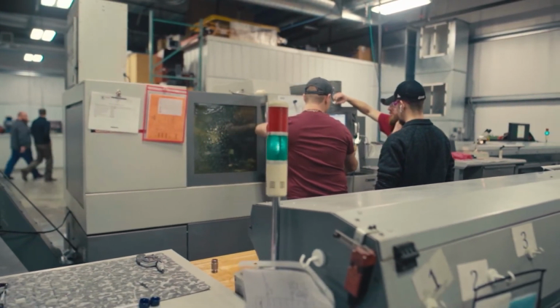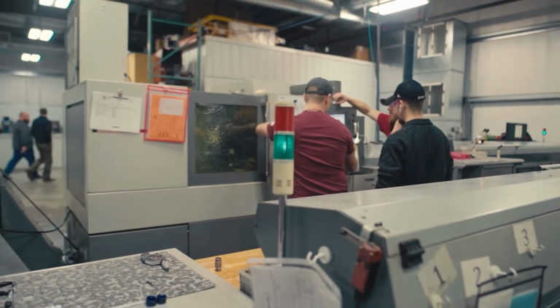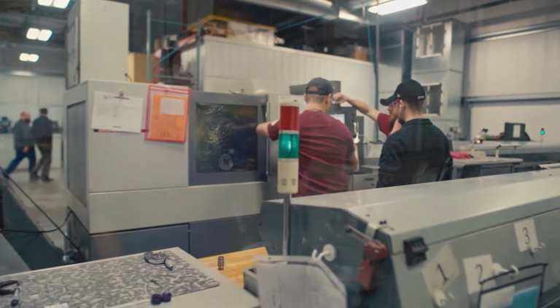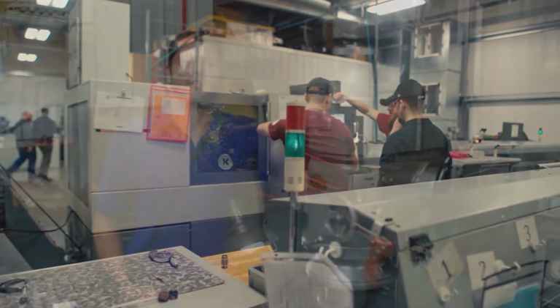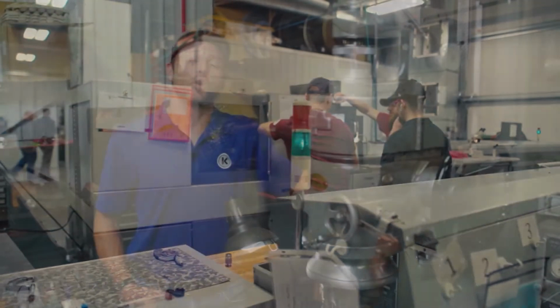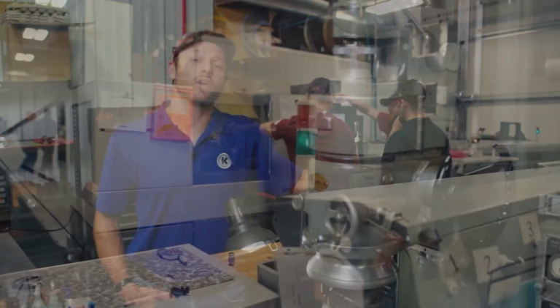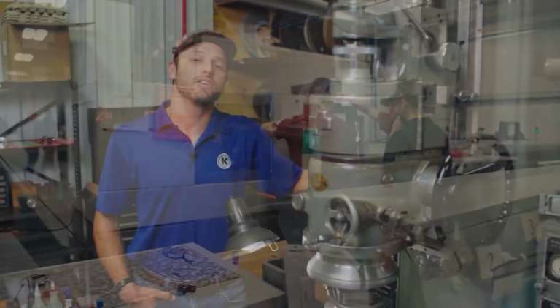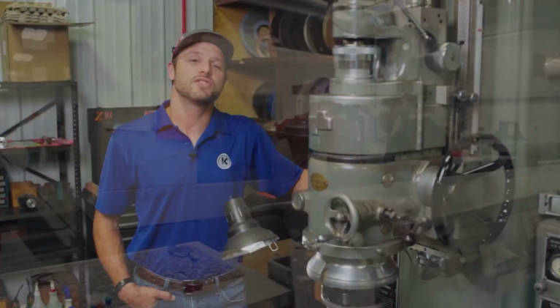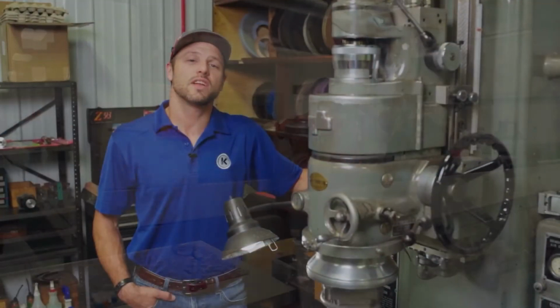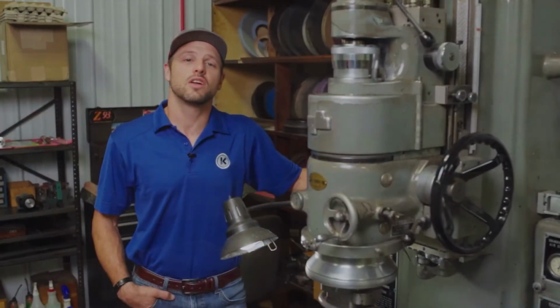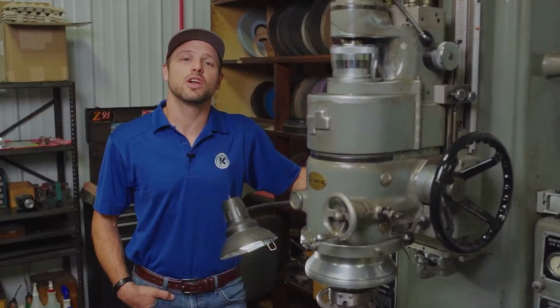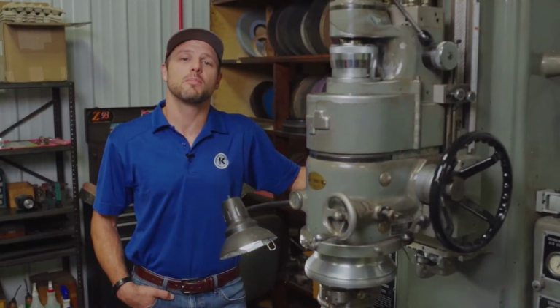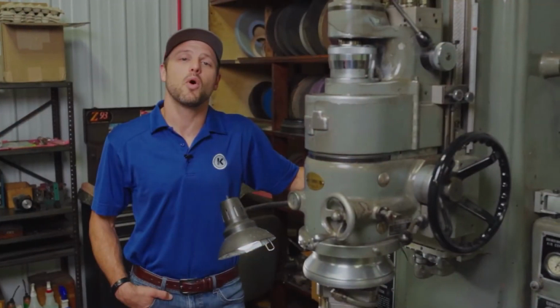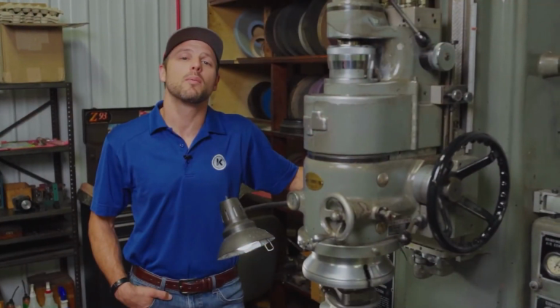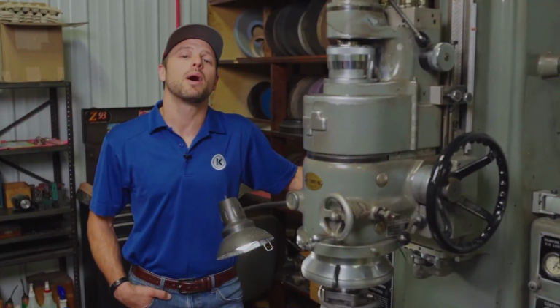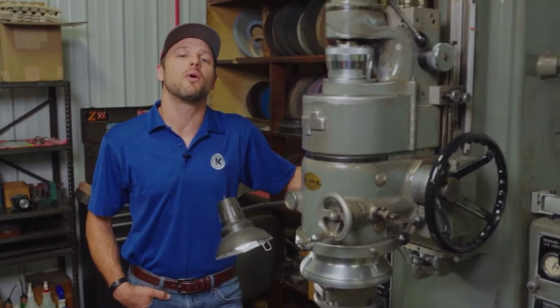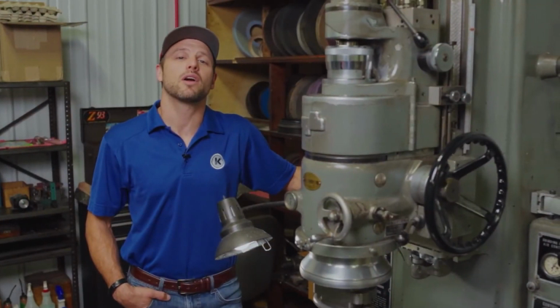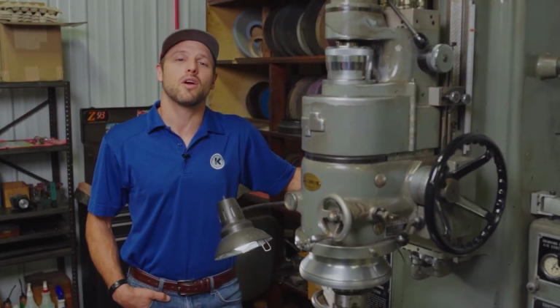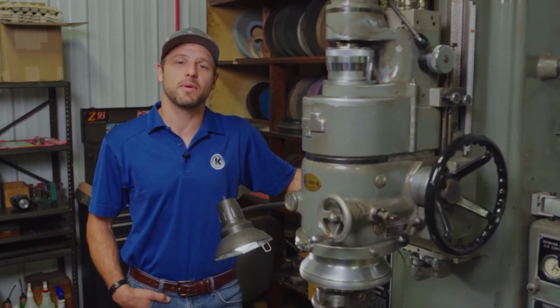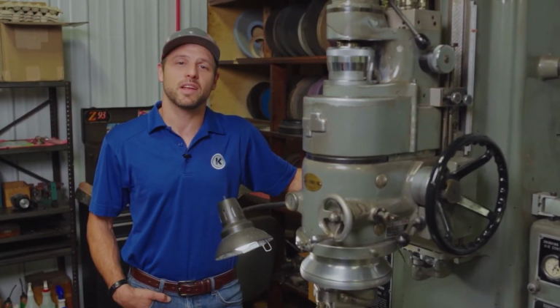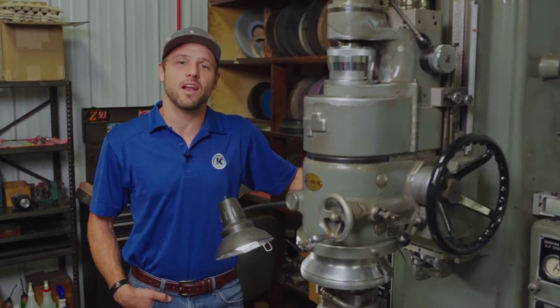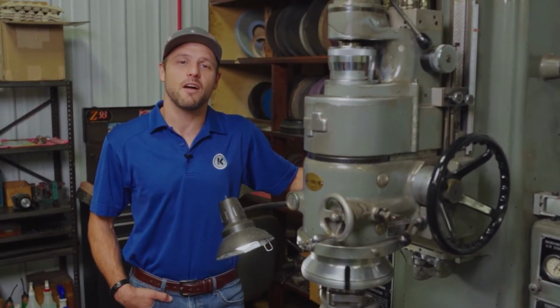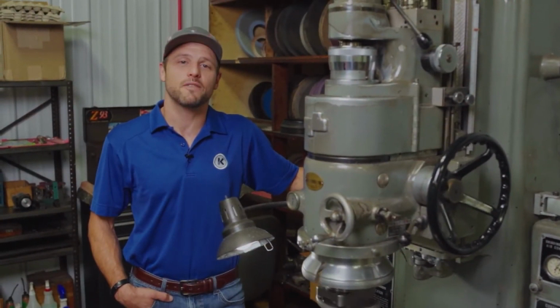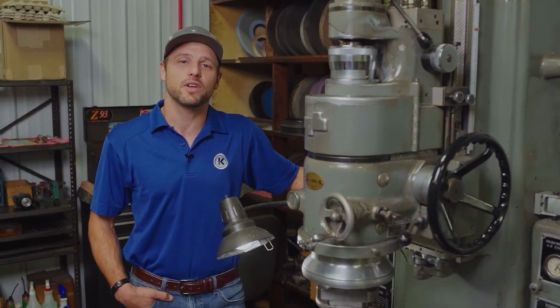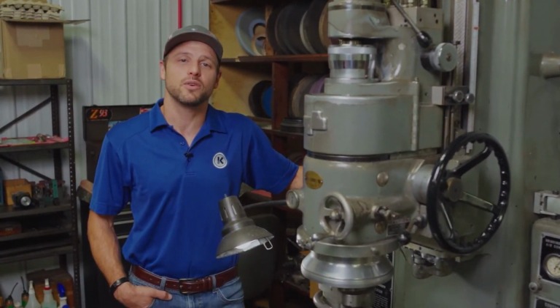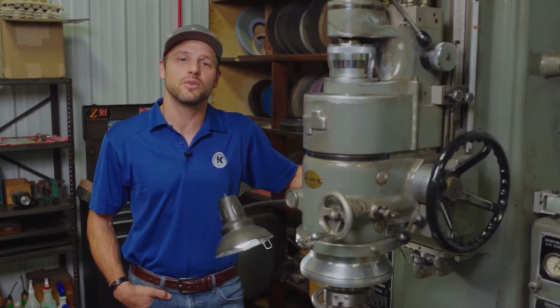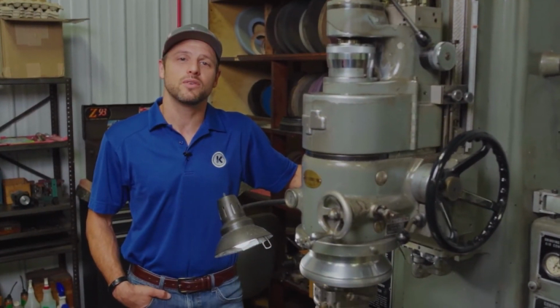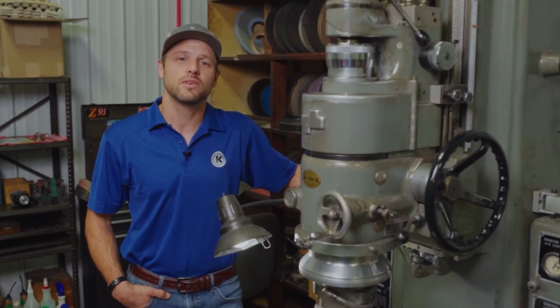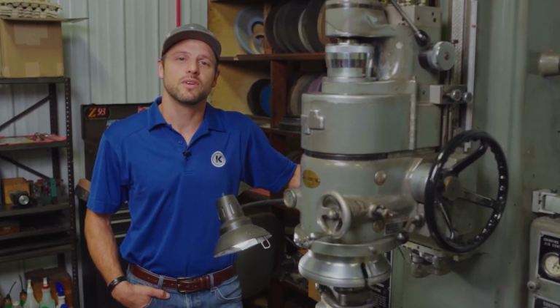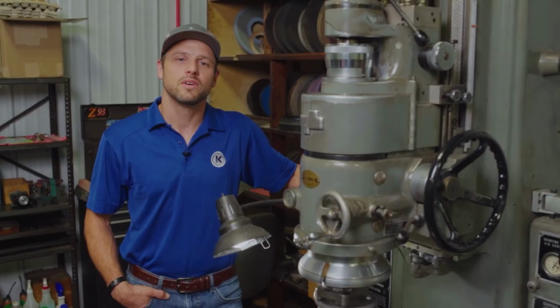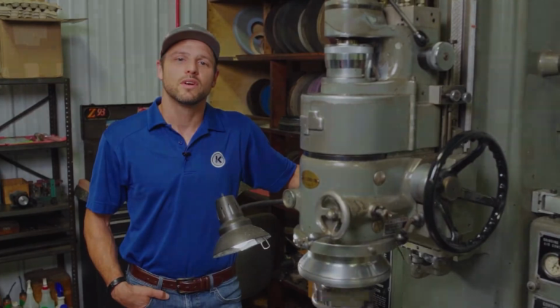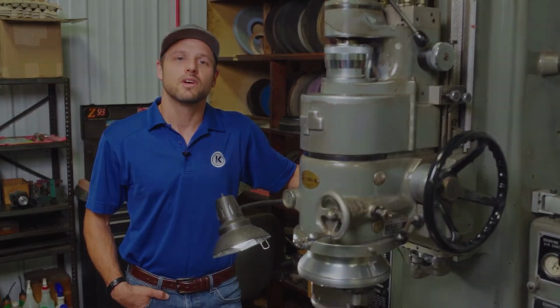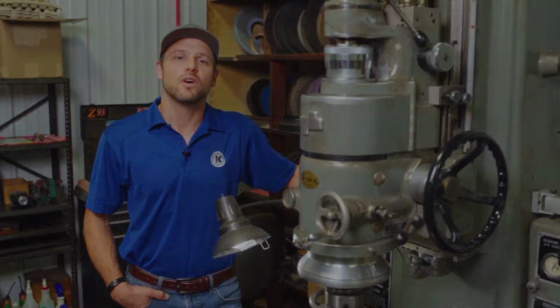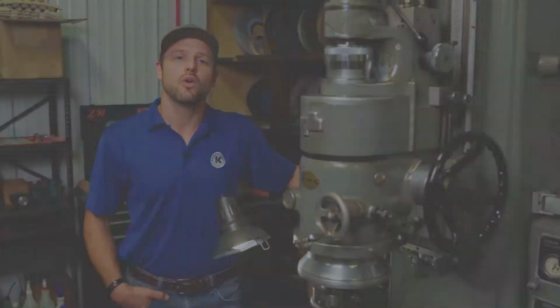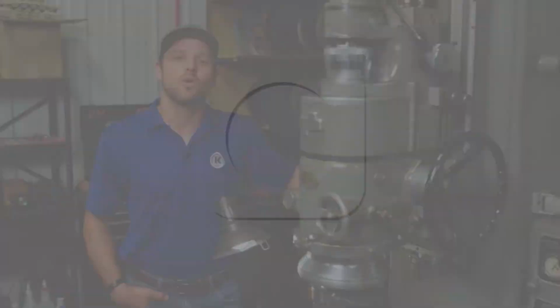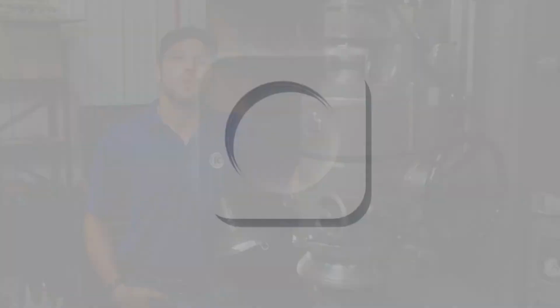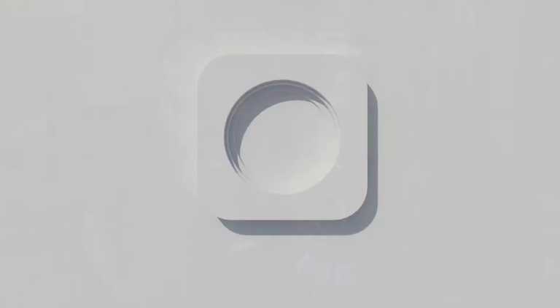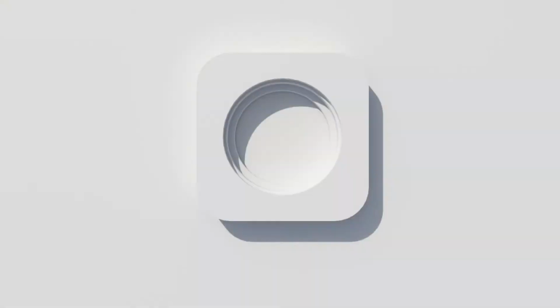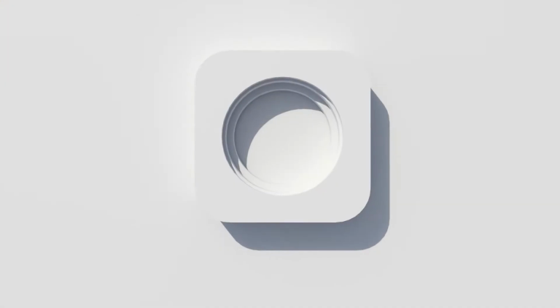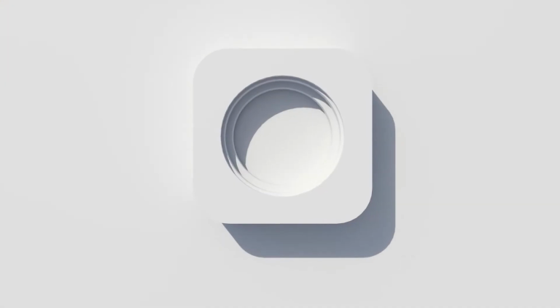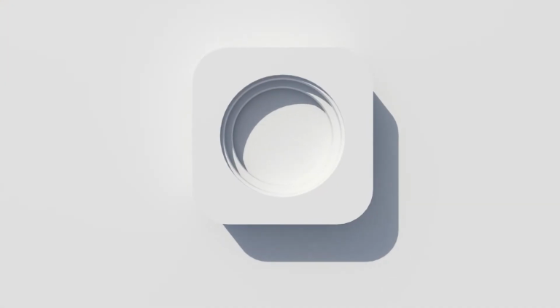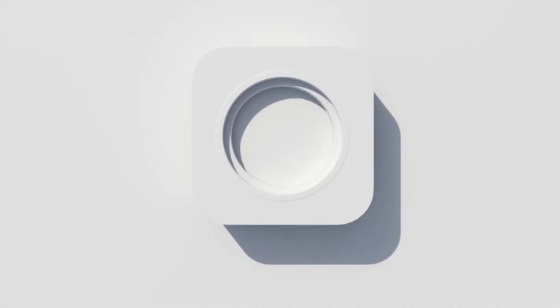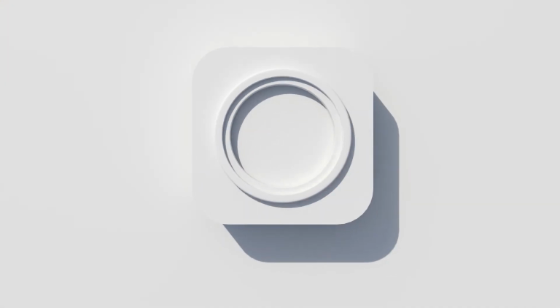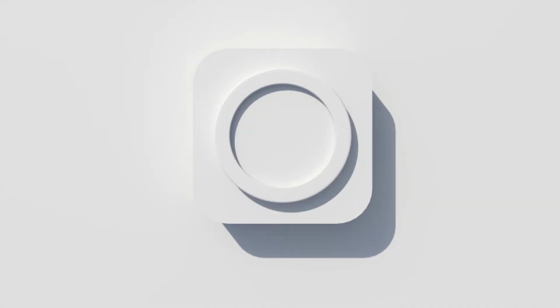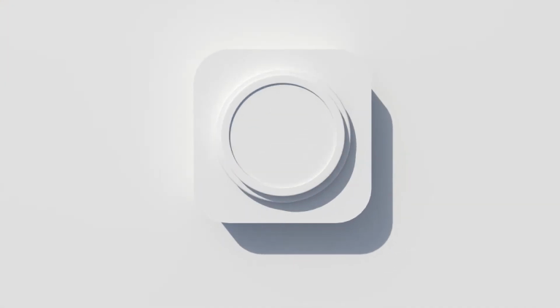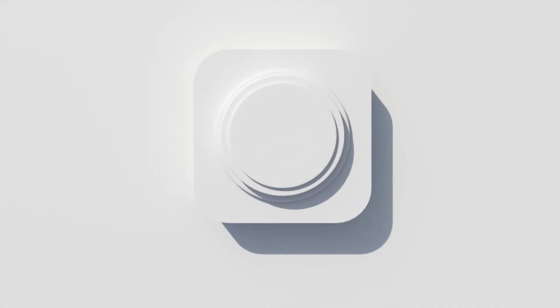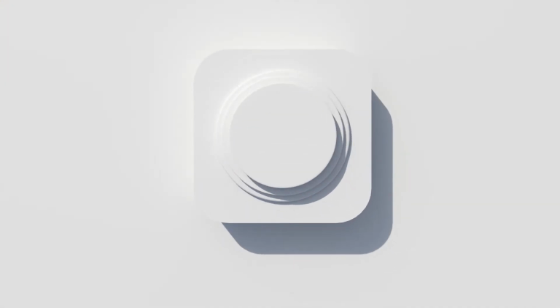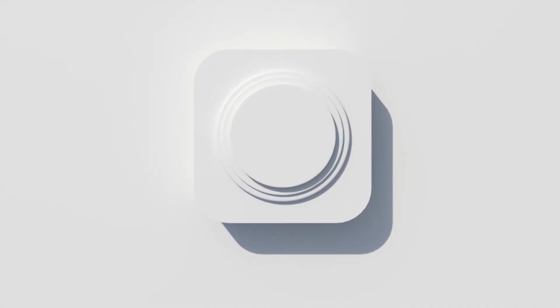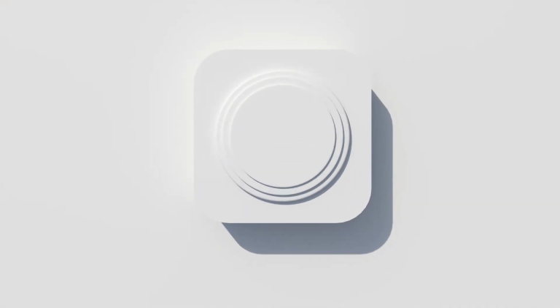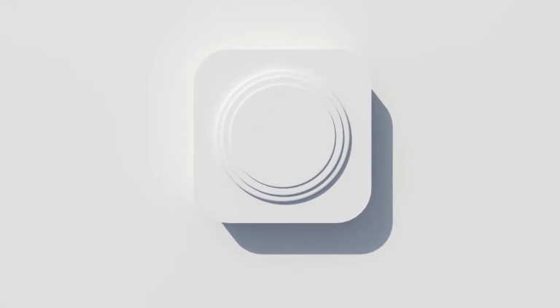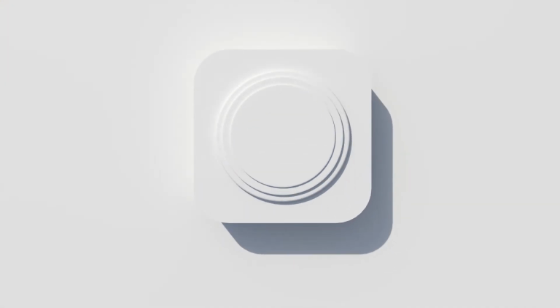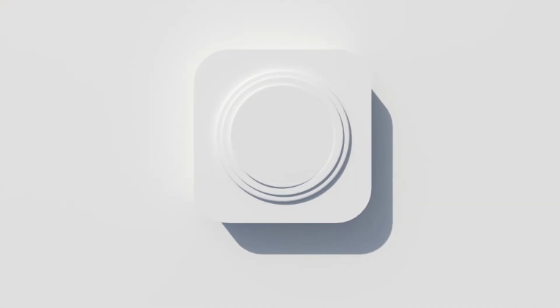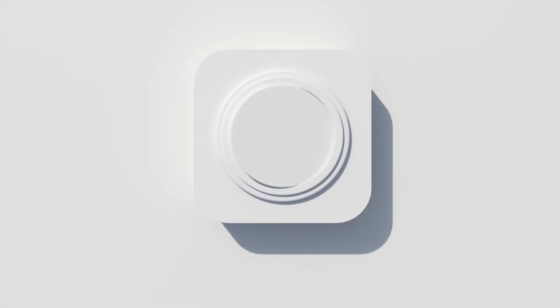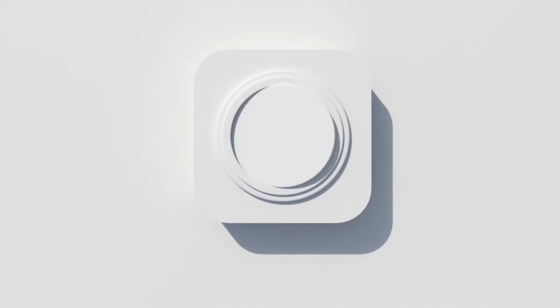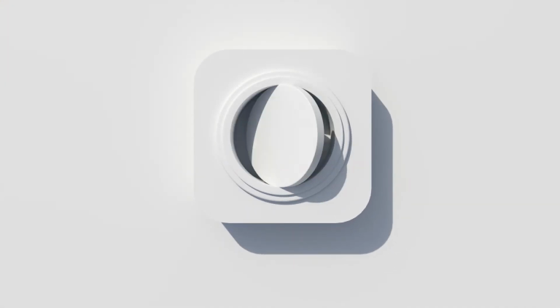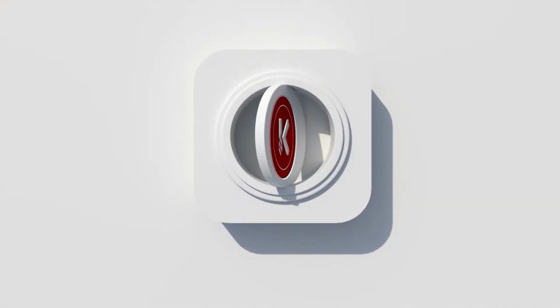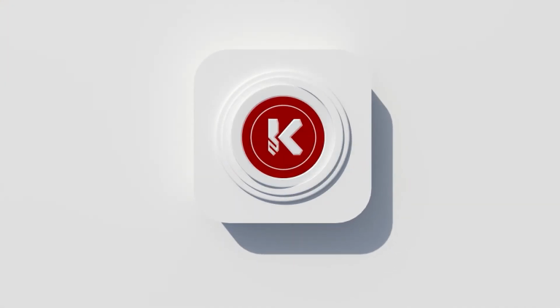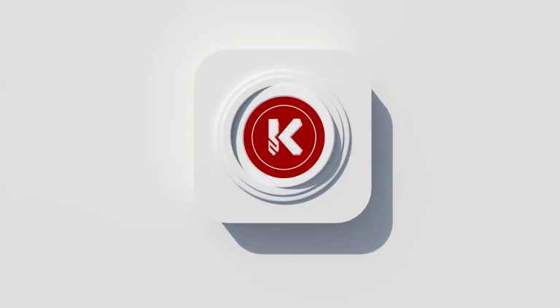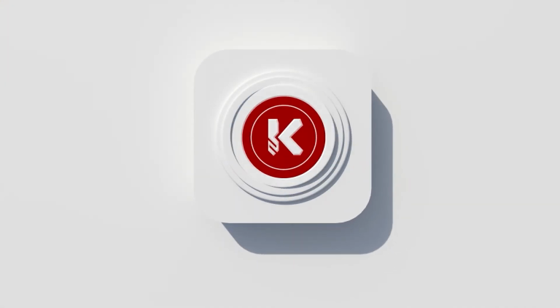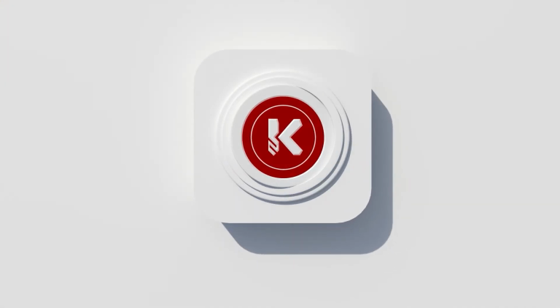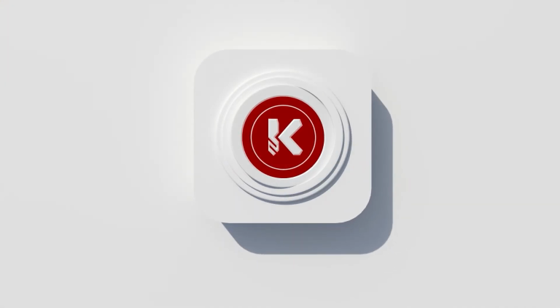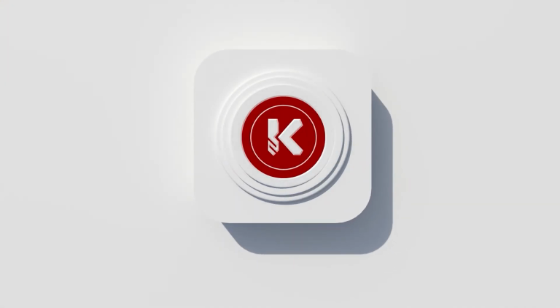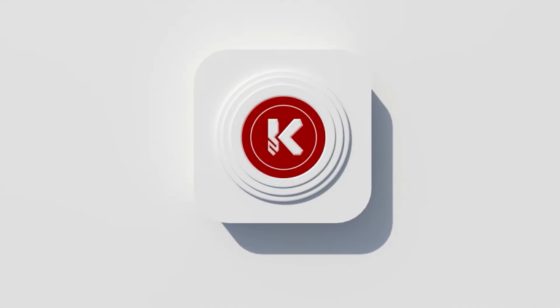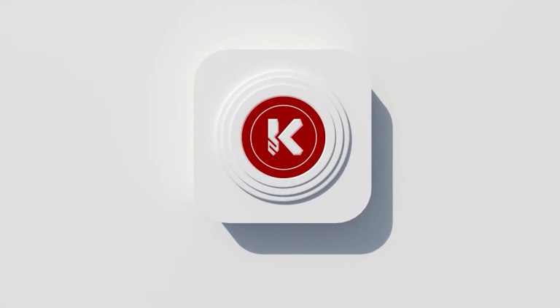If you are interested in learning more about what Kremit can offer you, go to our website, check out our YouTube channel, or contact us today.